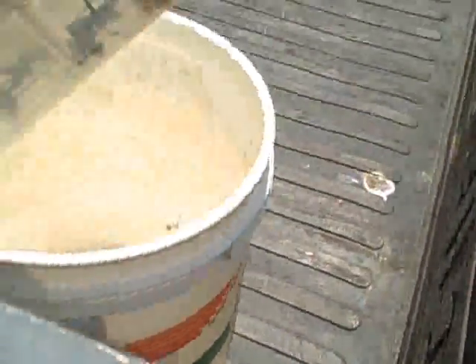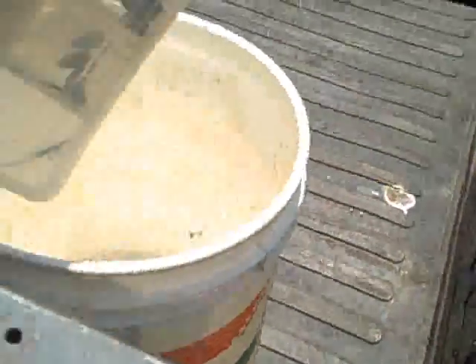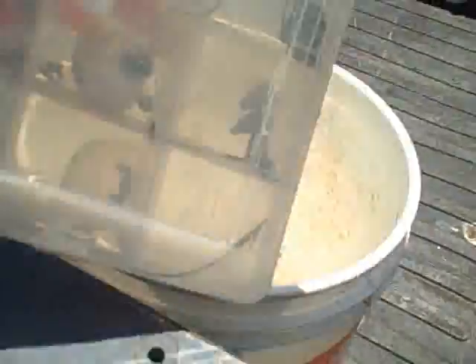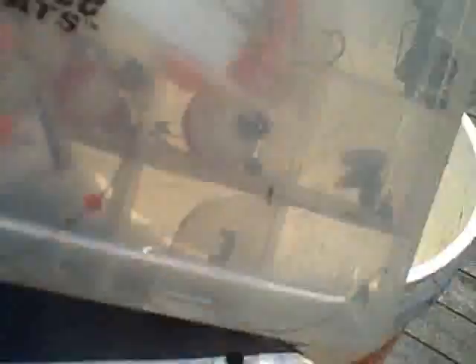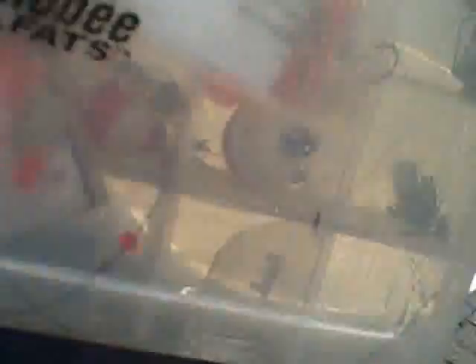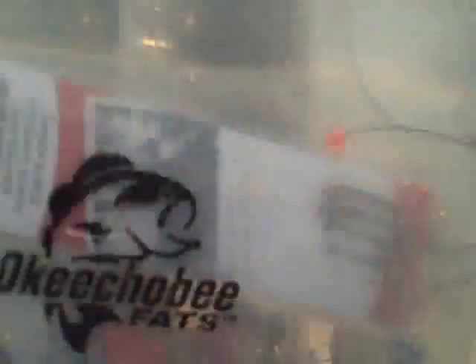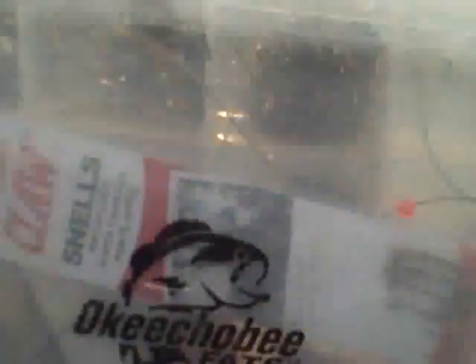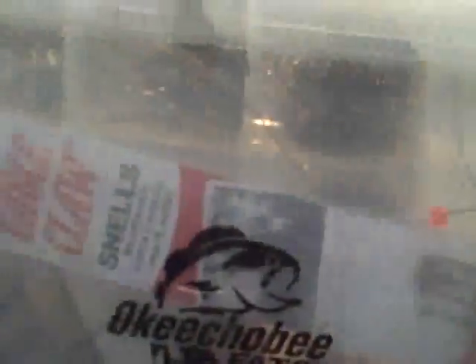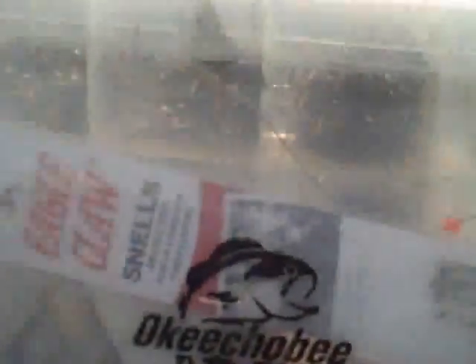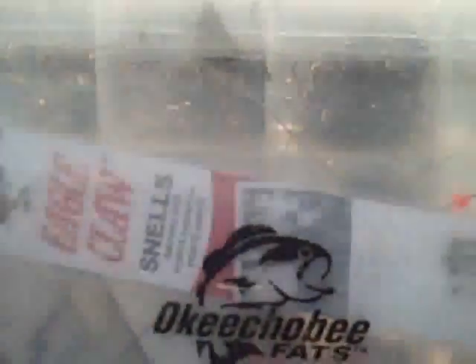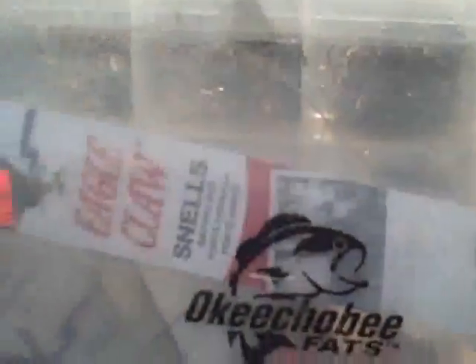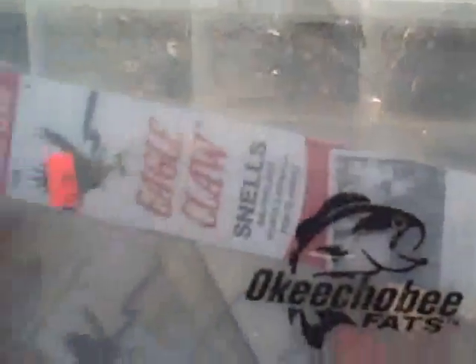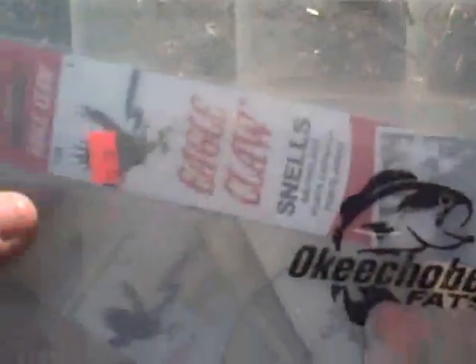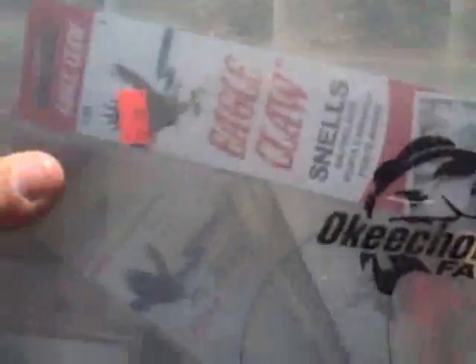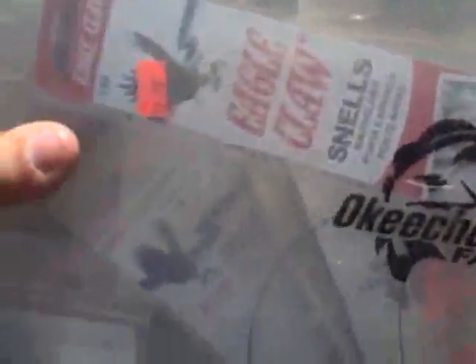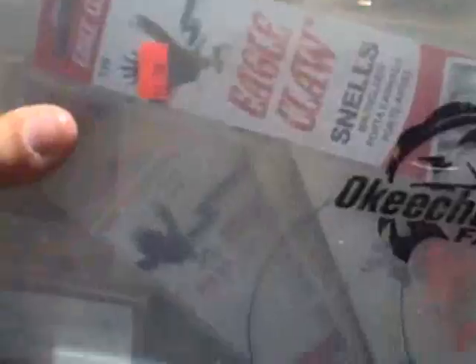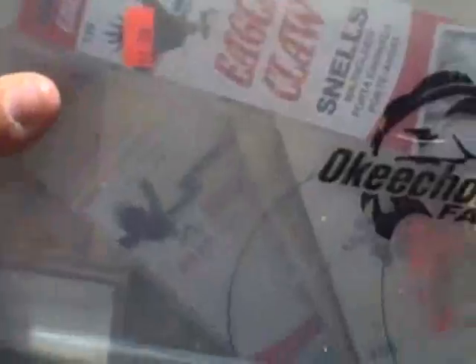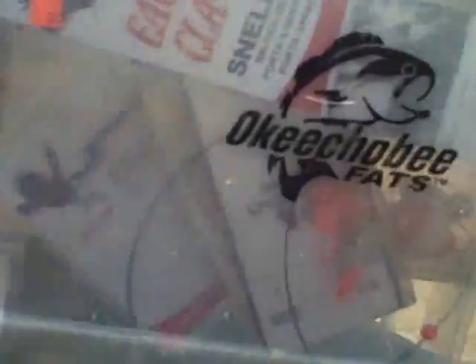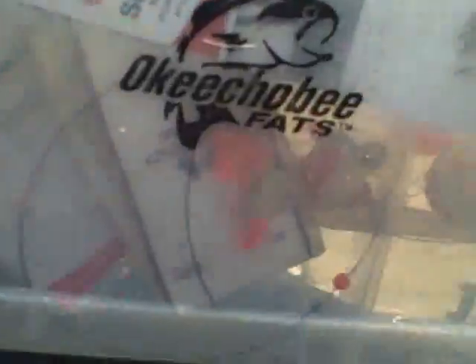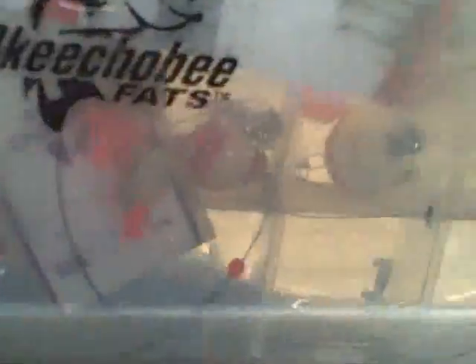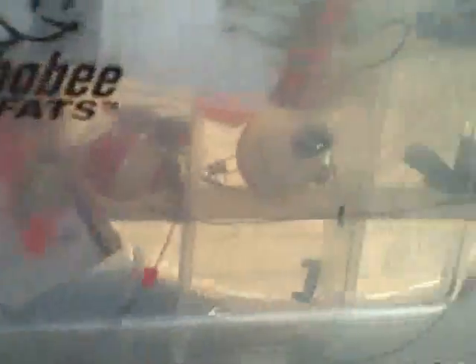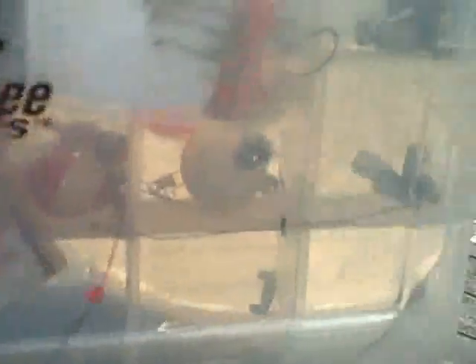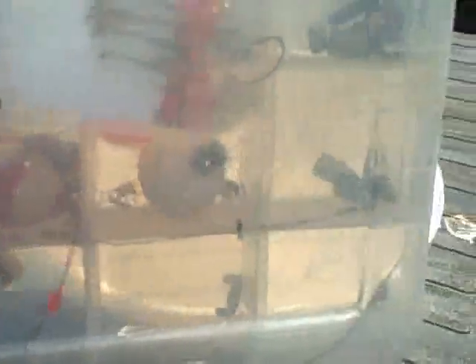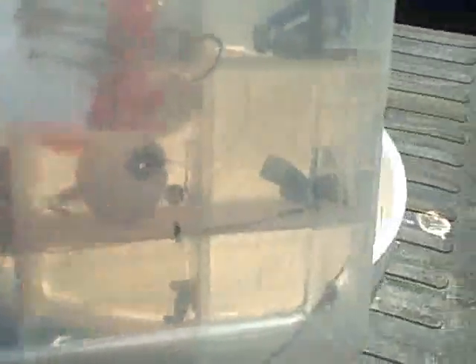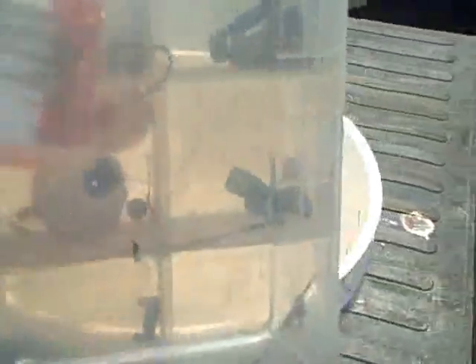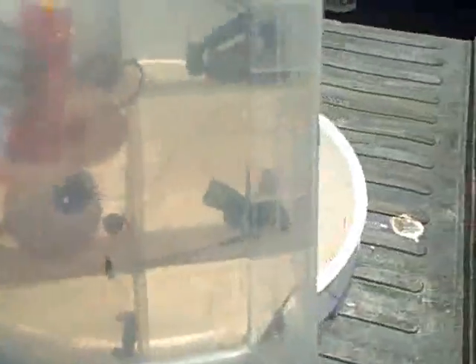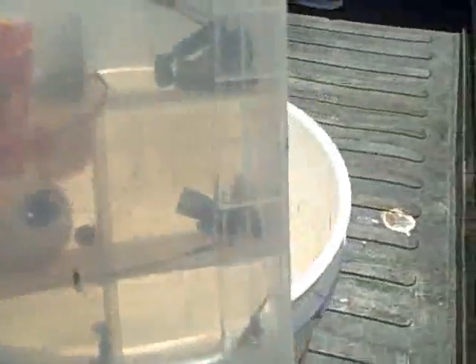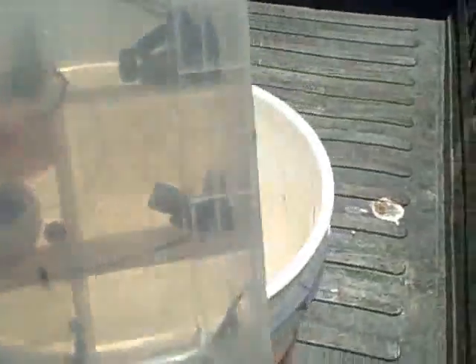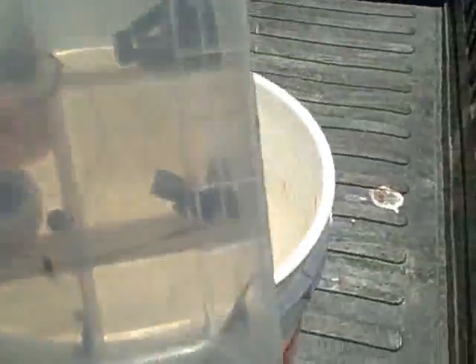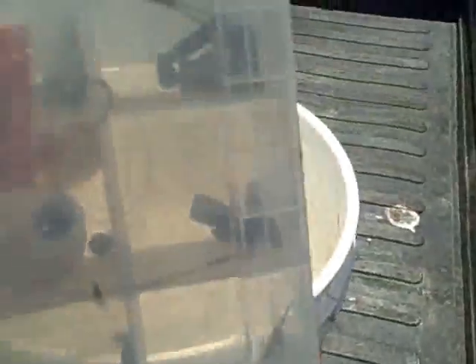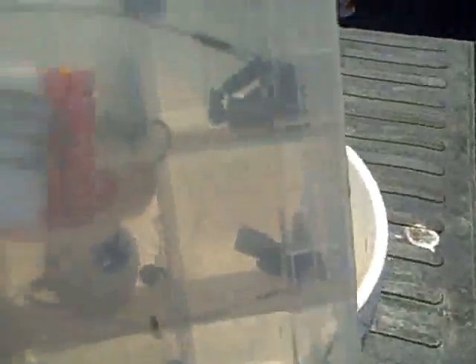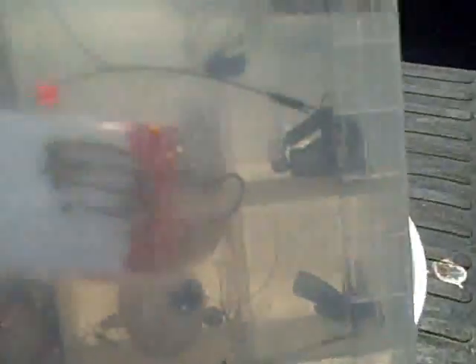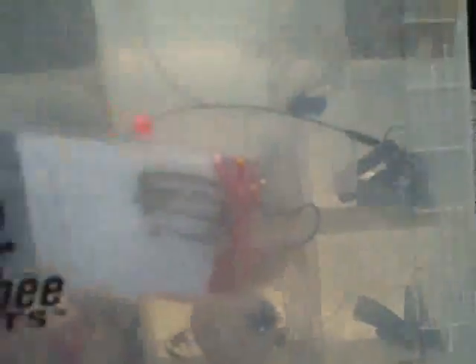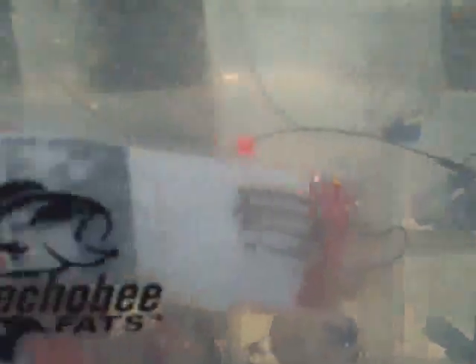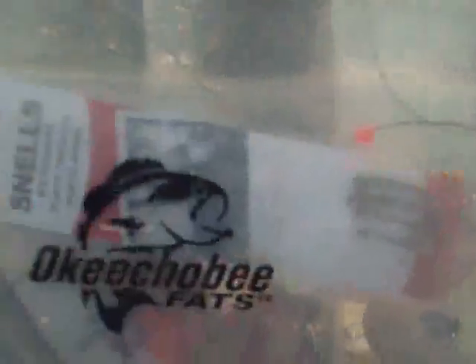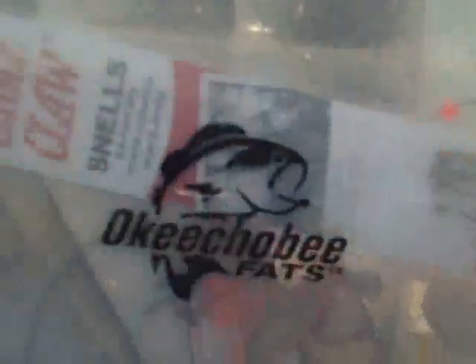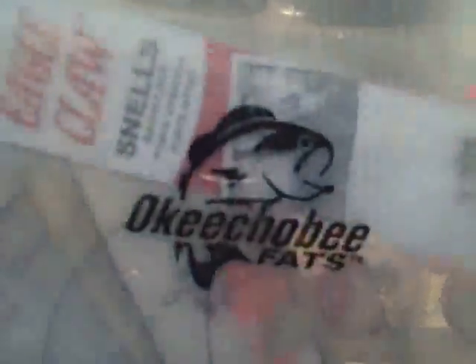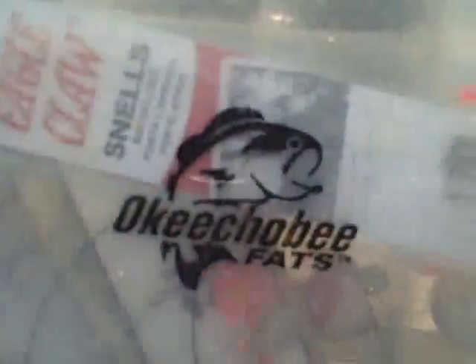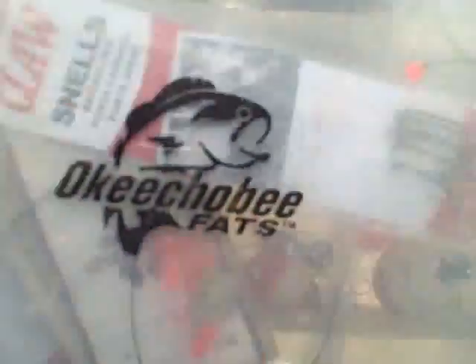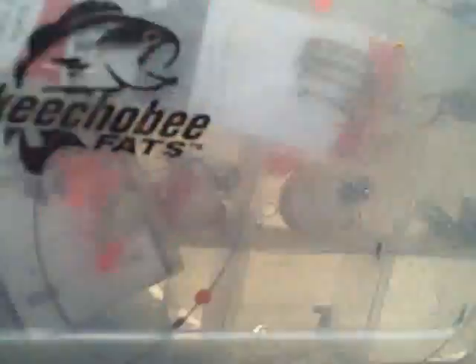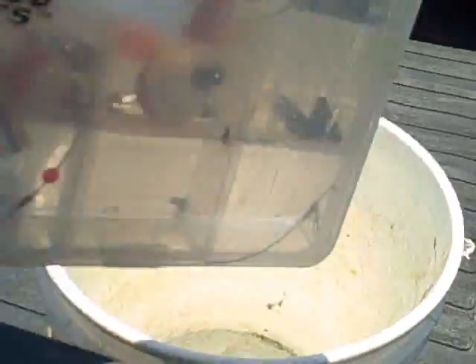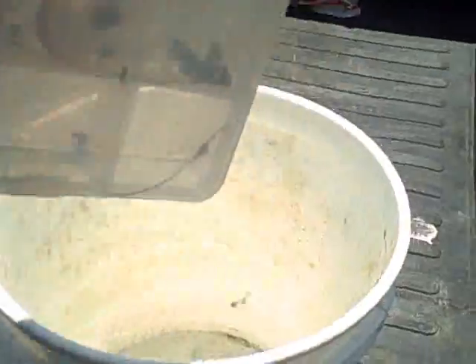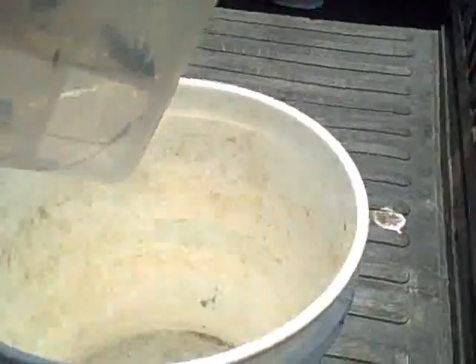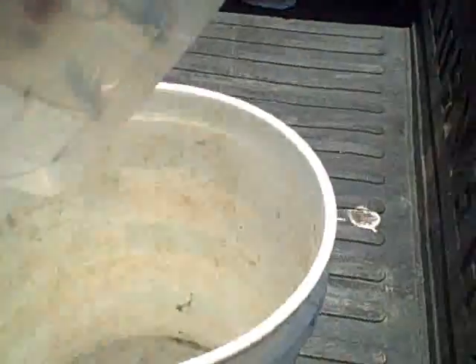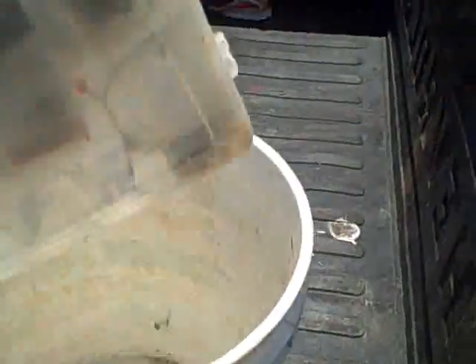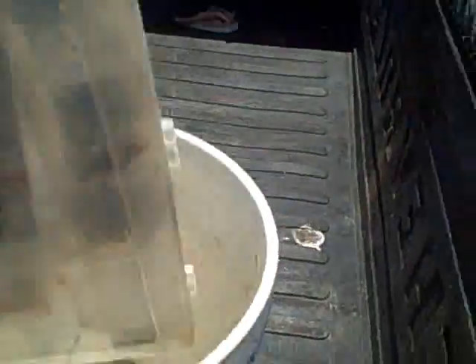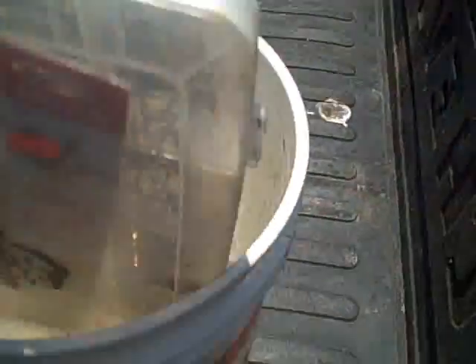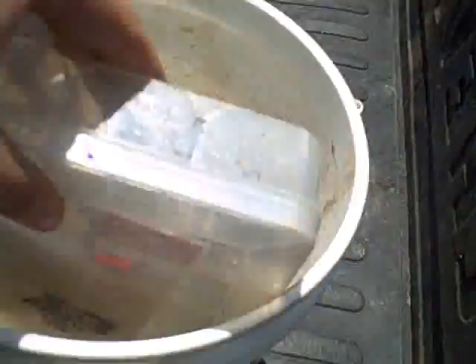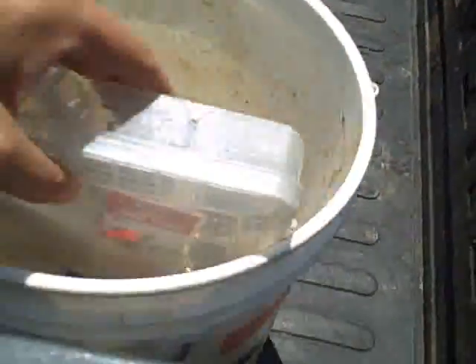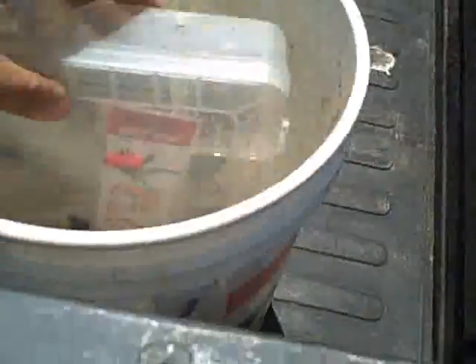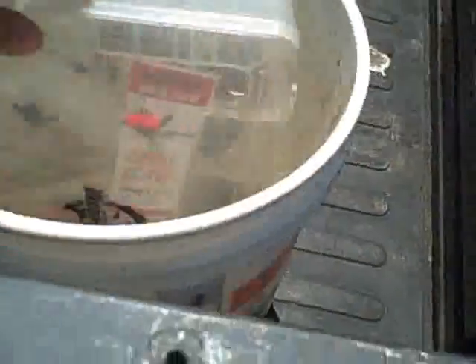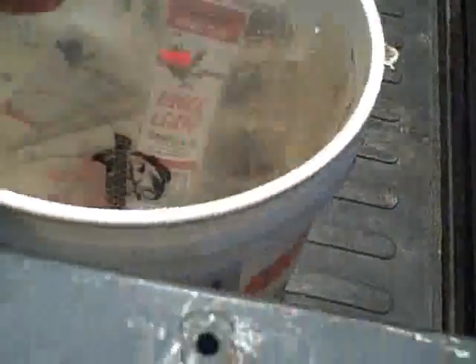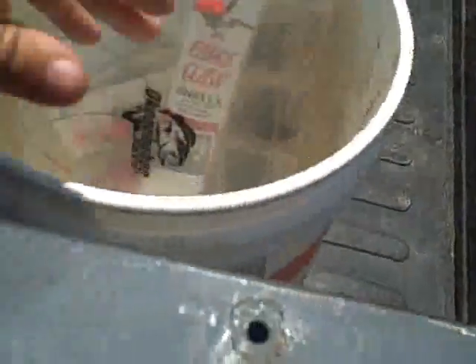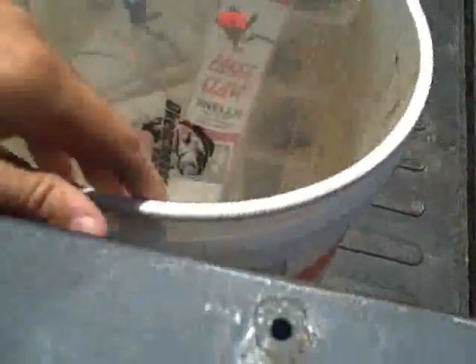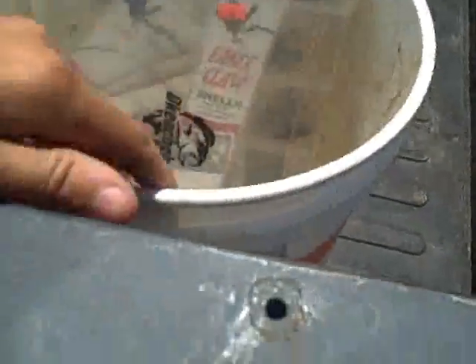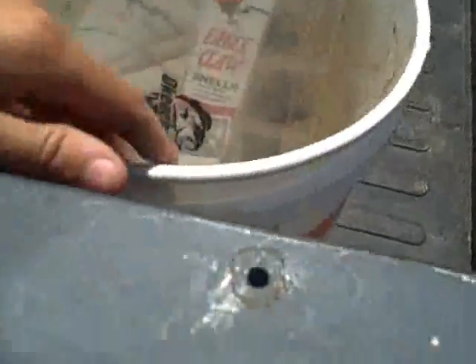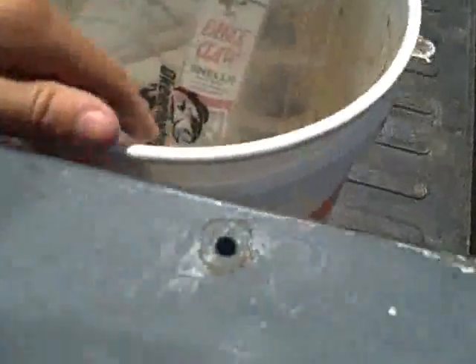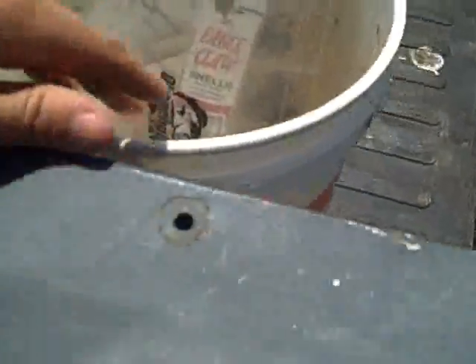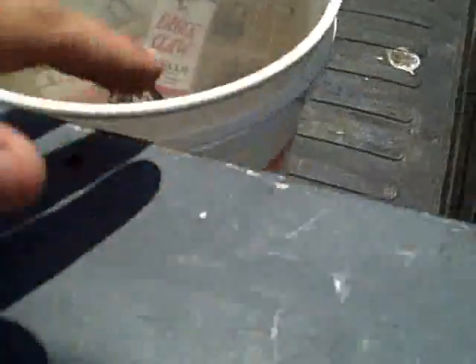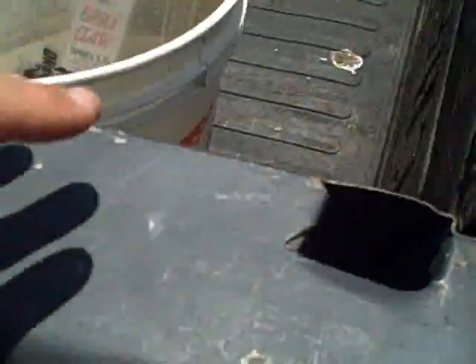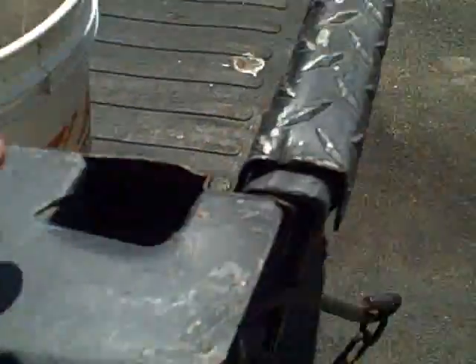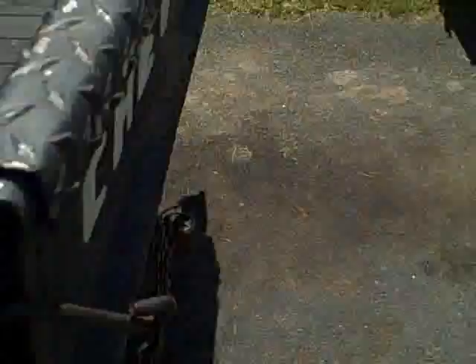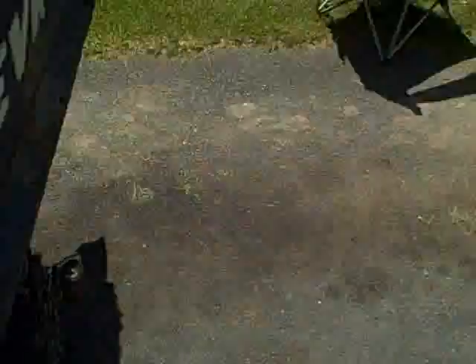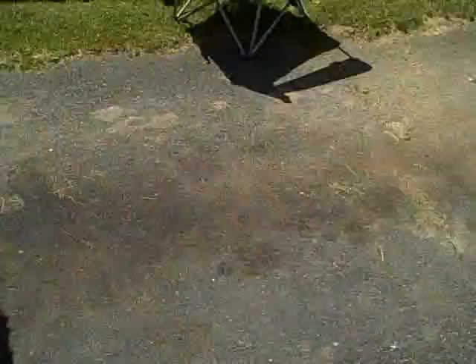I've got all my hooks and stuff in here, all my rigs, sinkers, whatnot, and my bucket here.